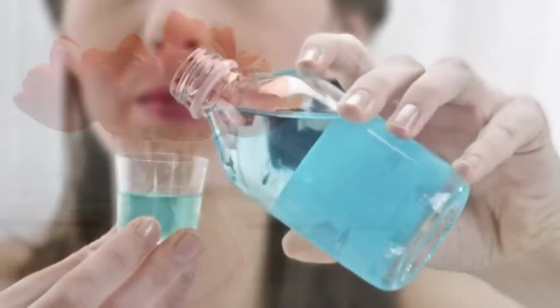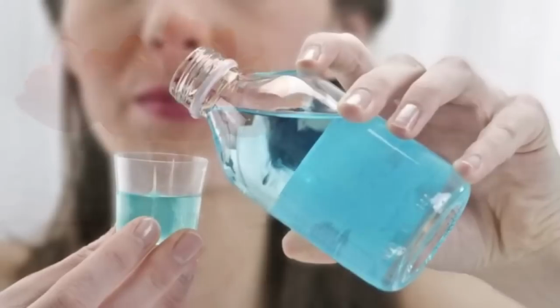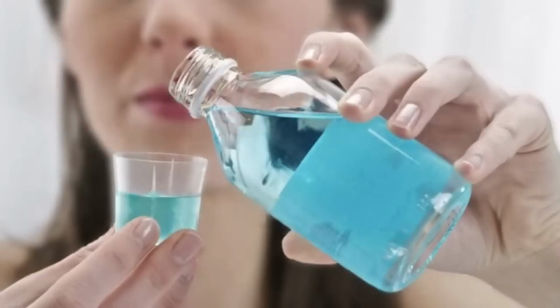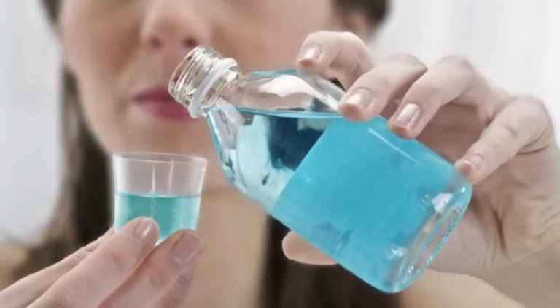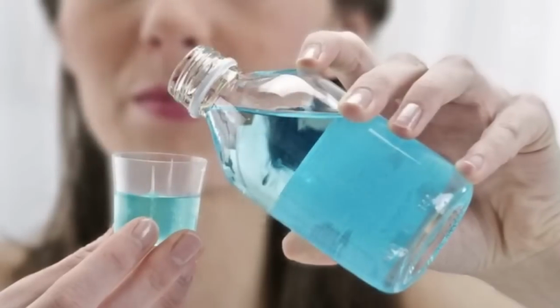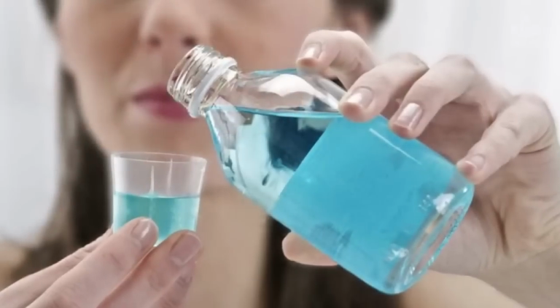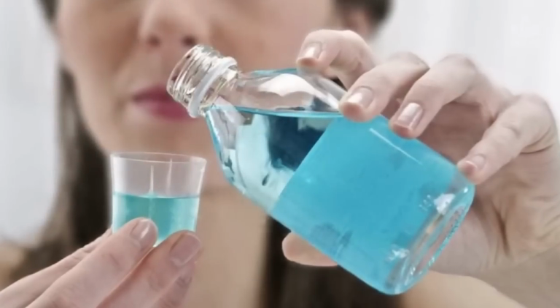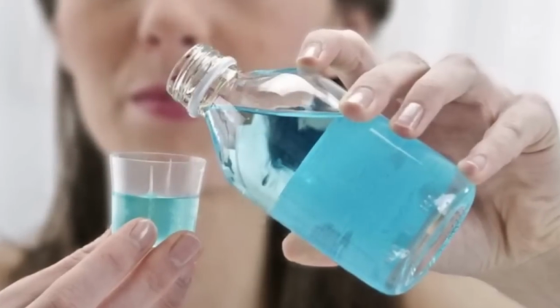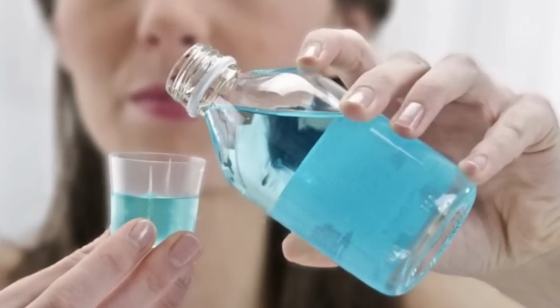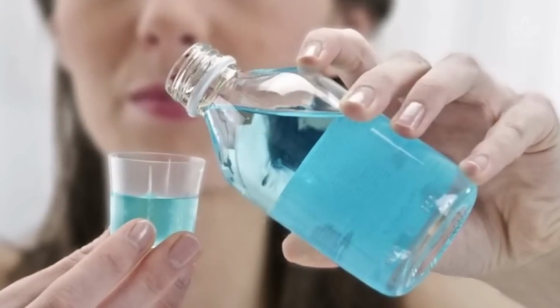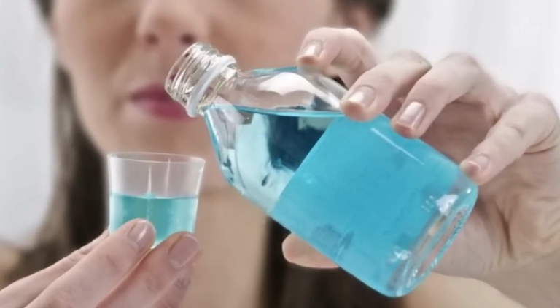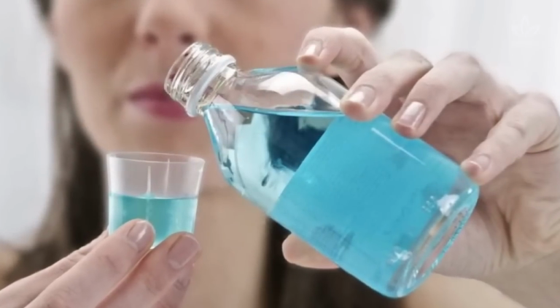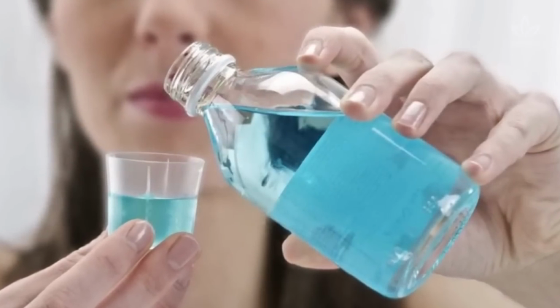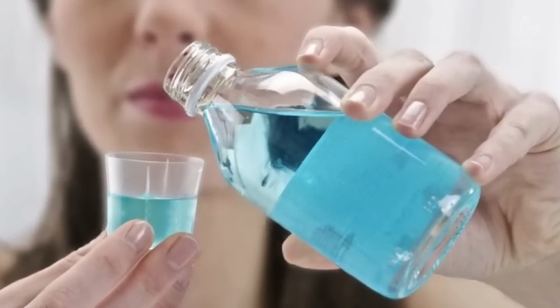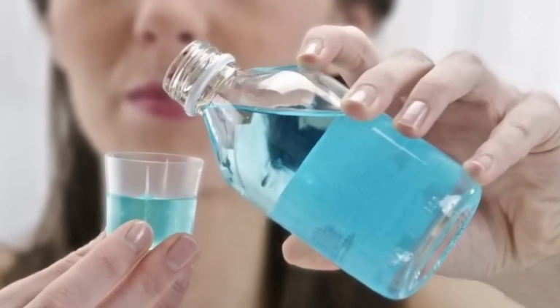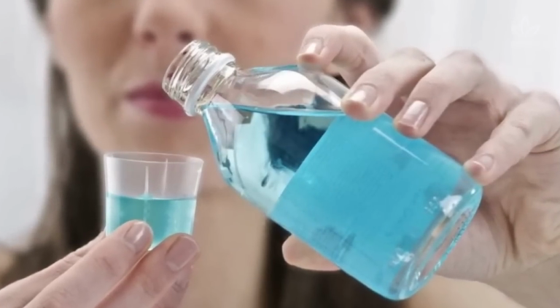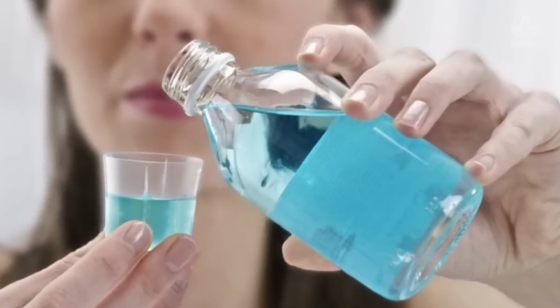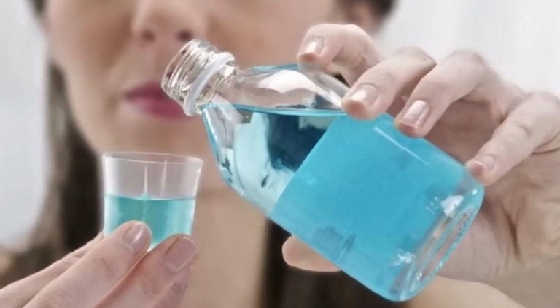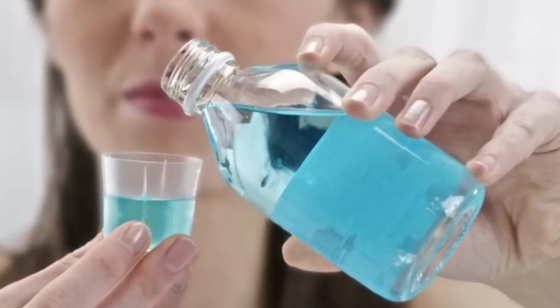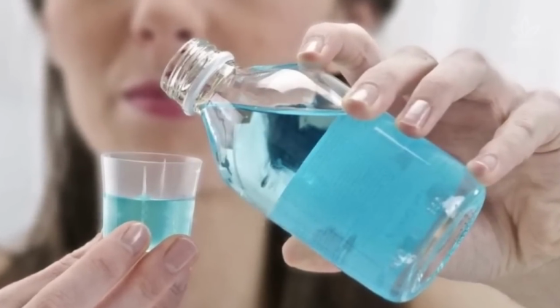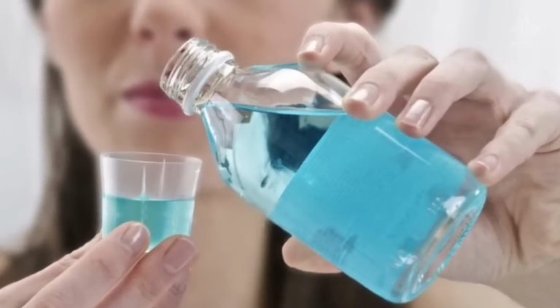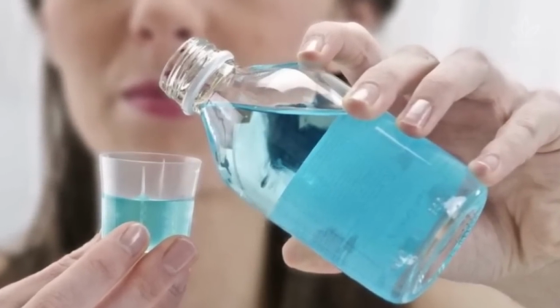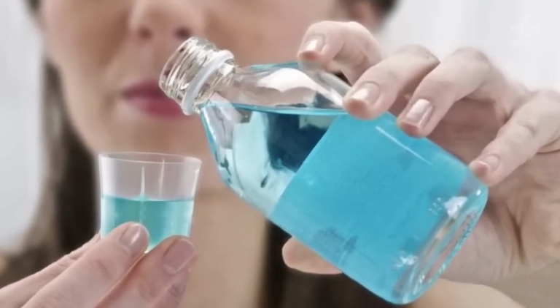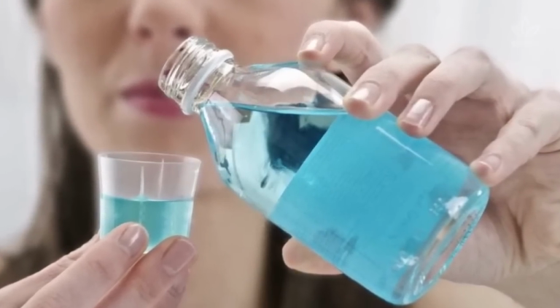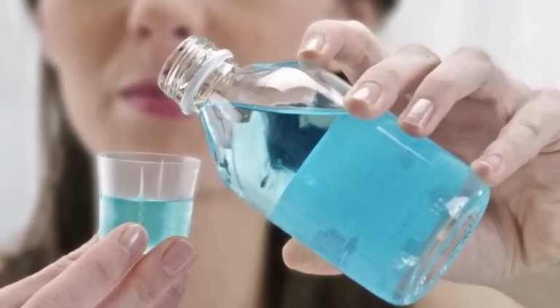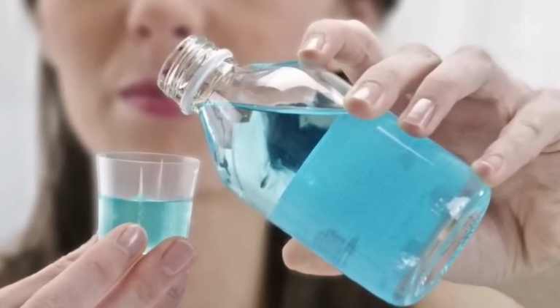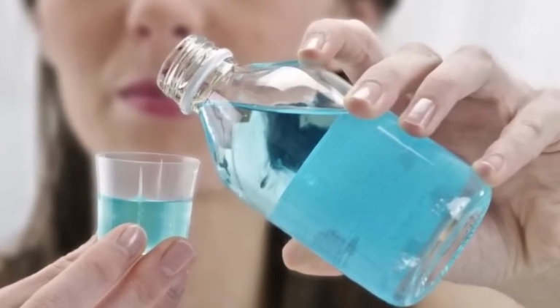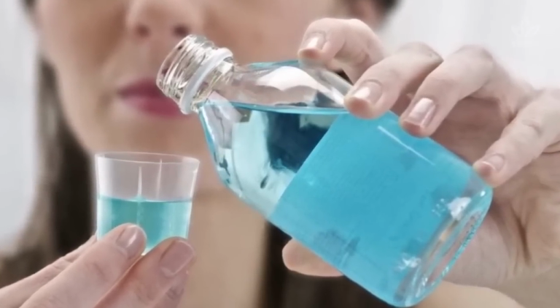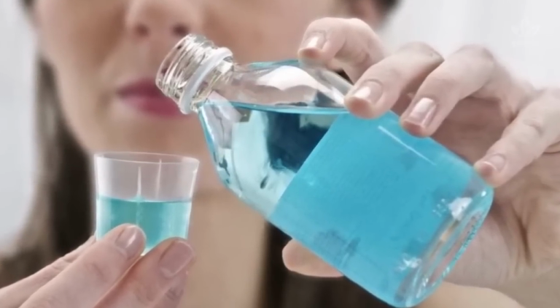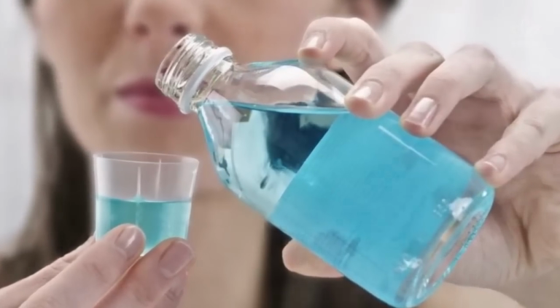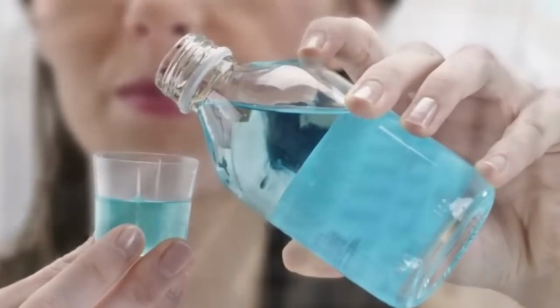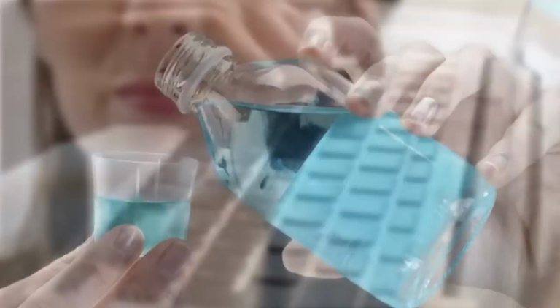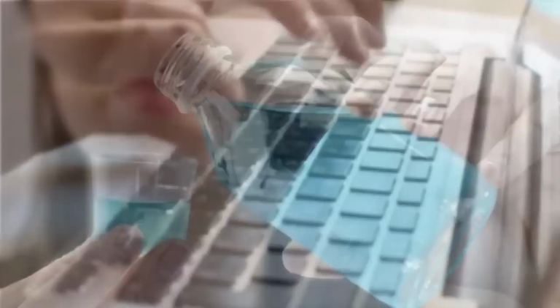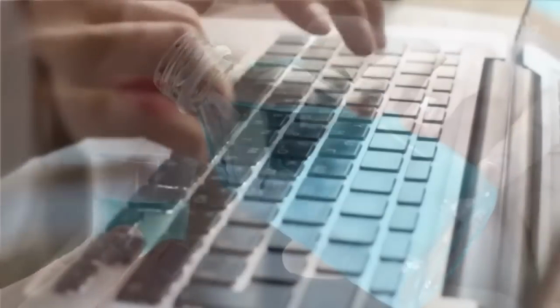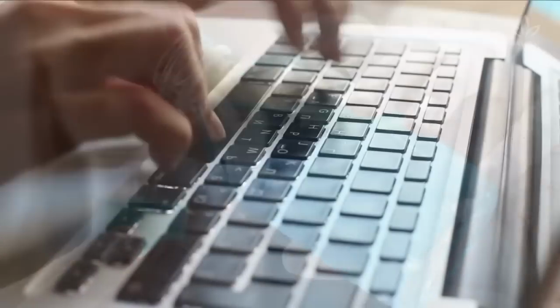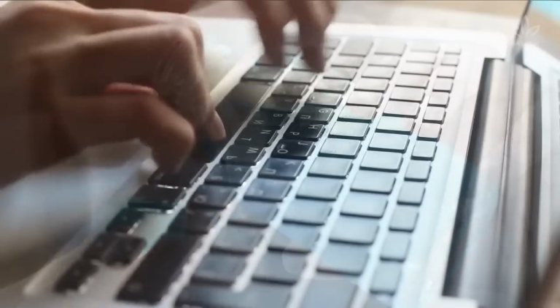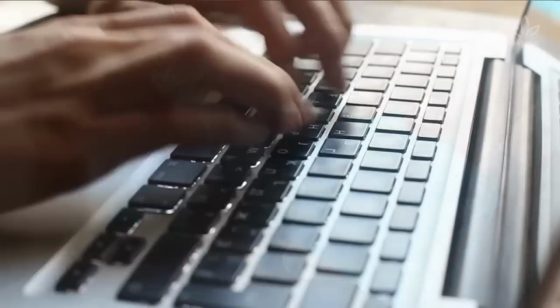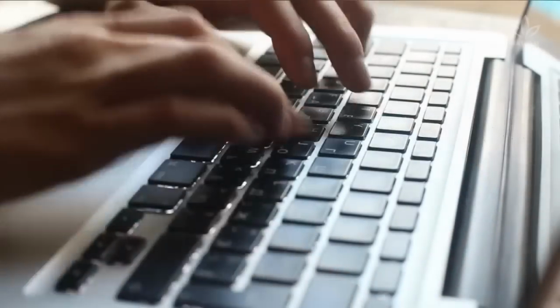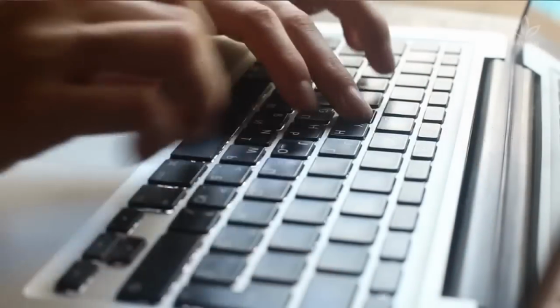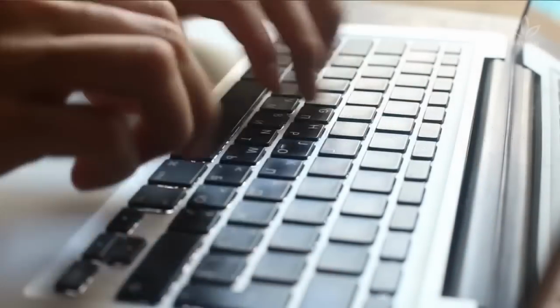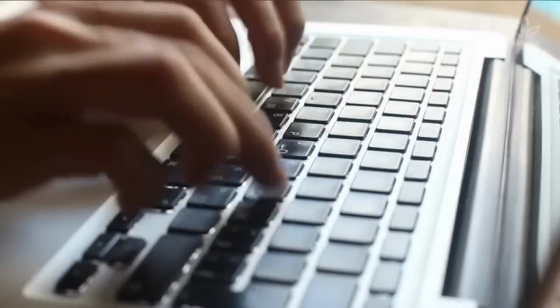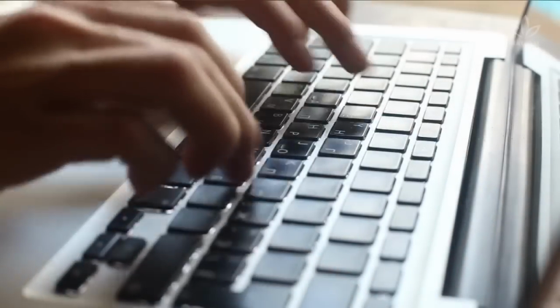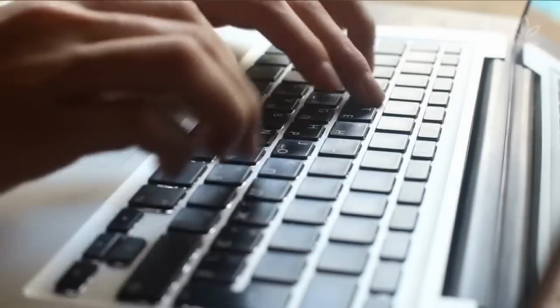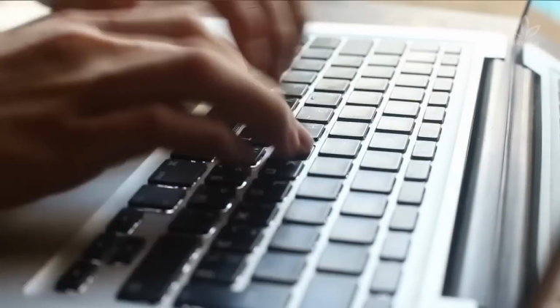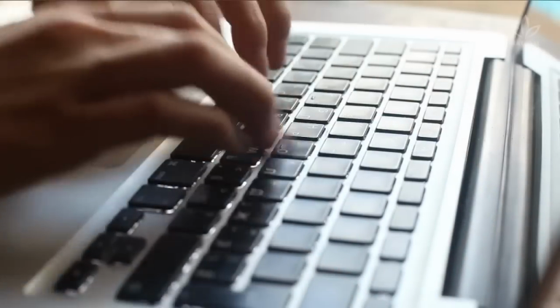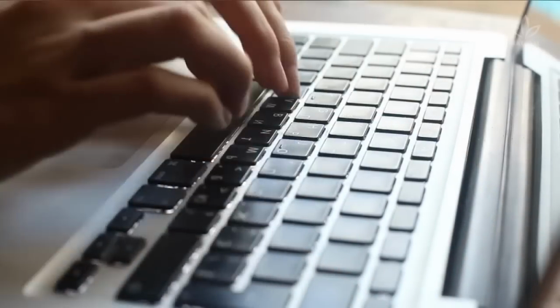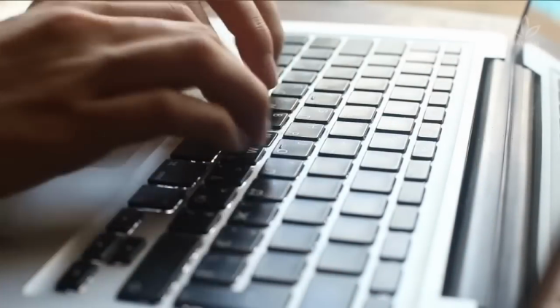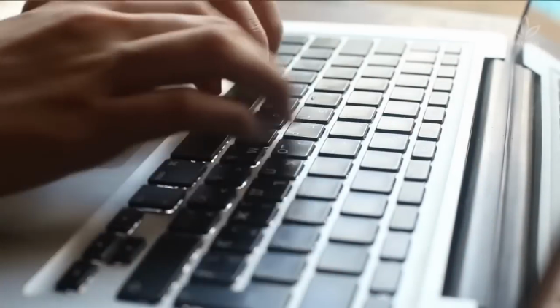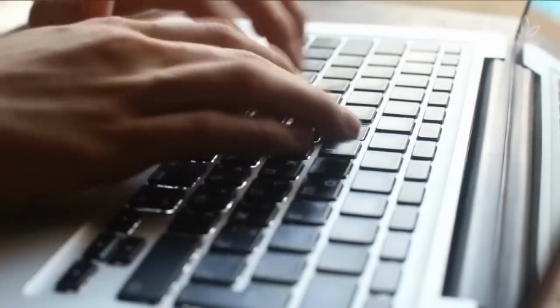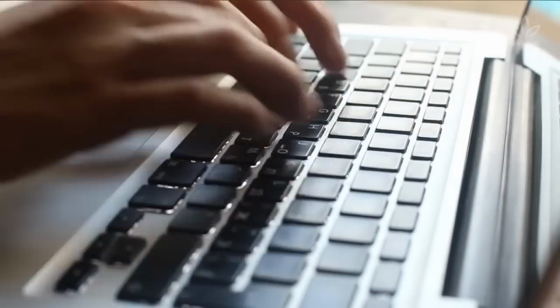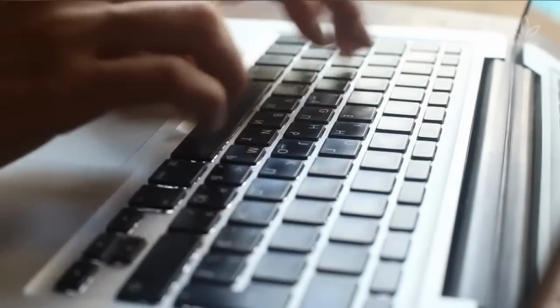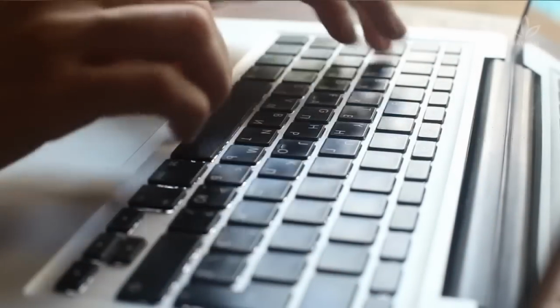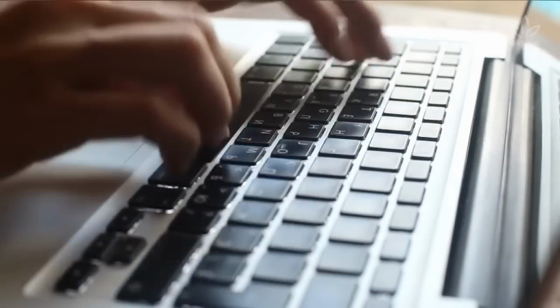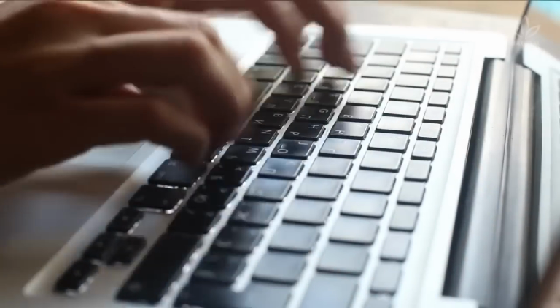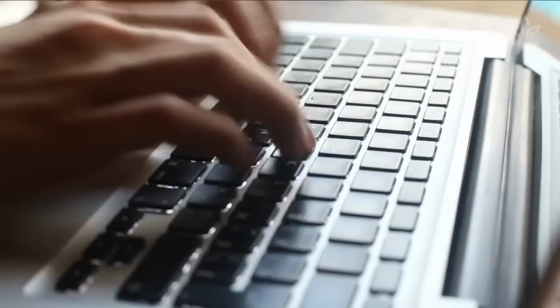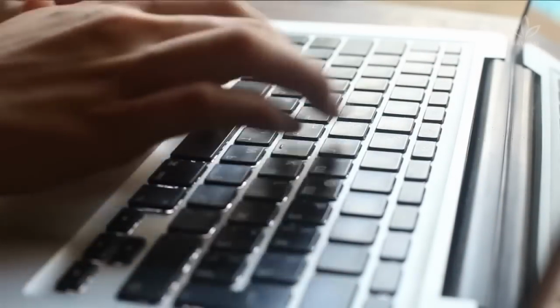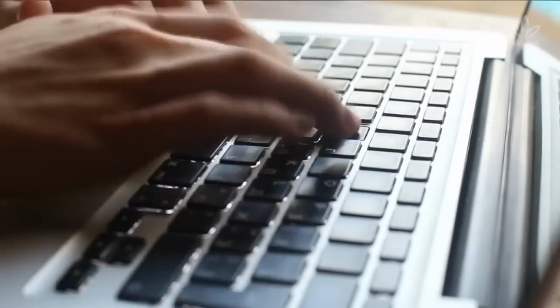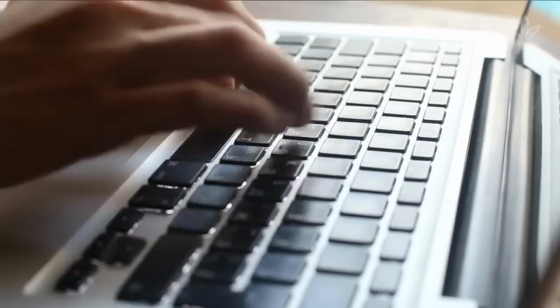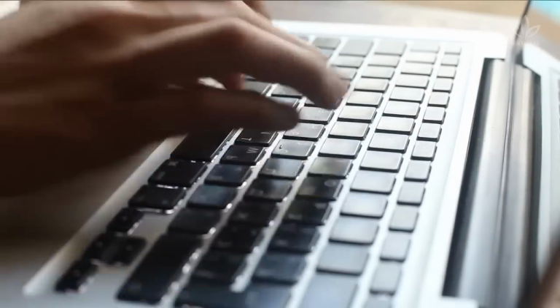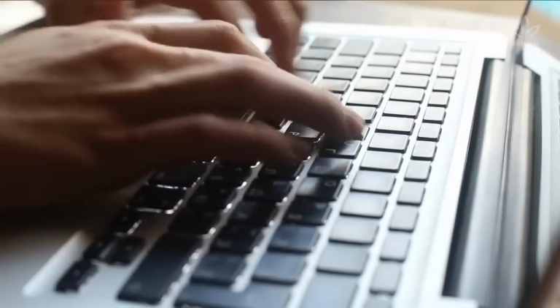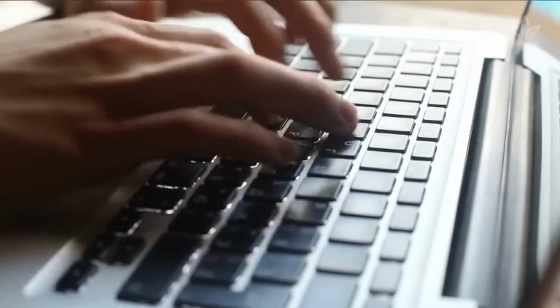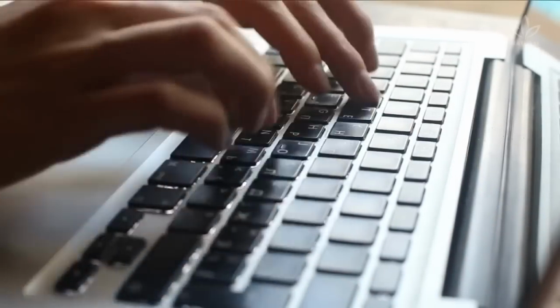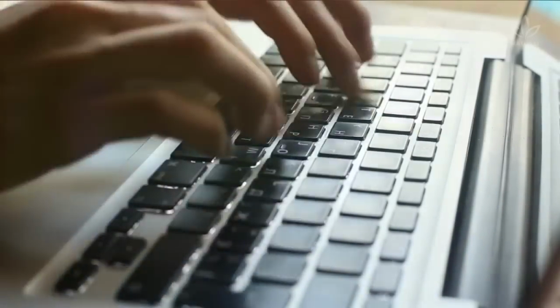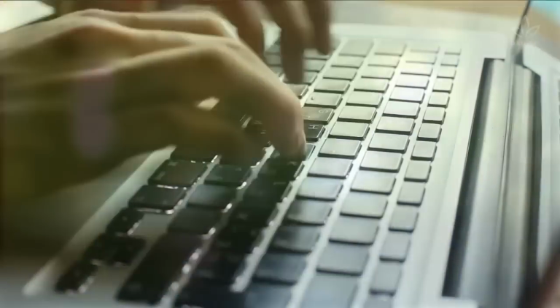Did you like learning about these incredible uses for mouthwash? If you use any of these tricks, share your experience with us.